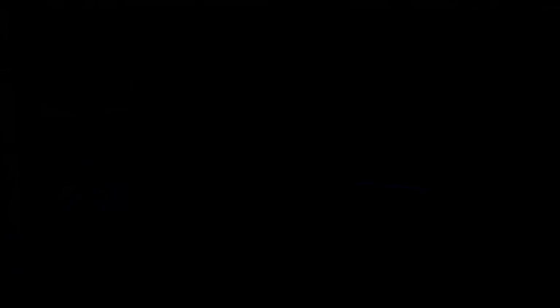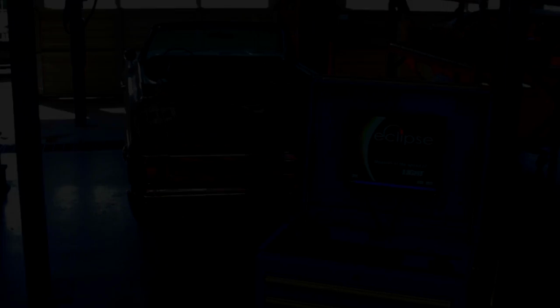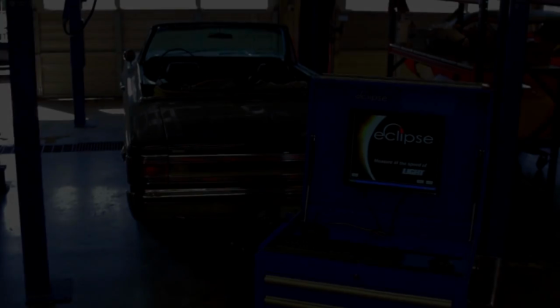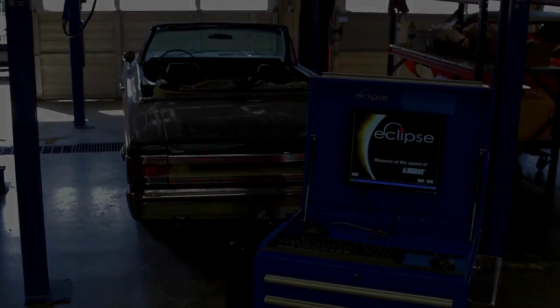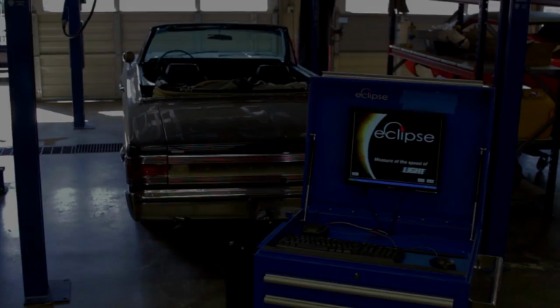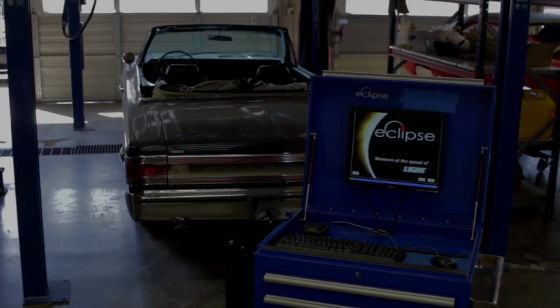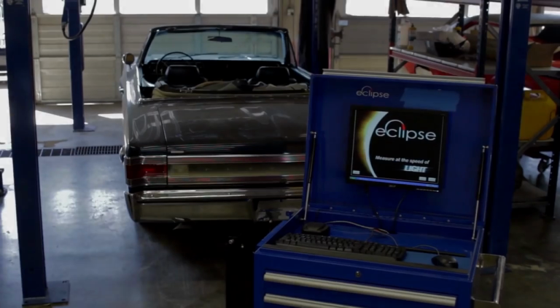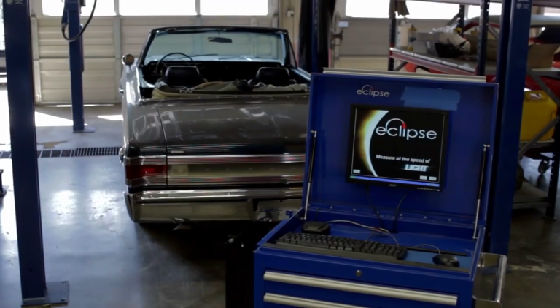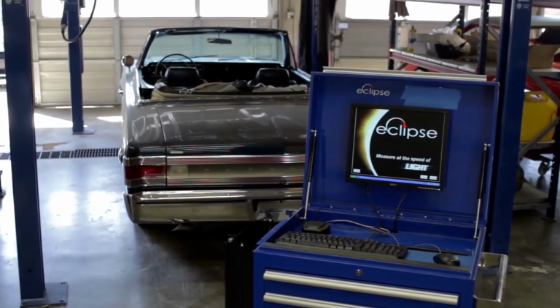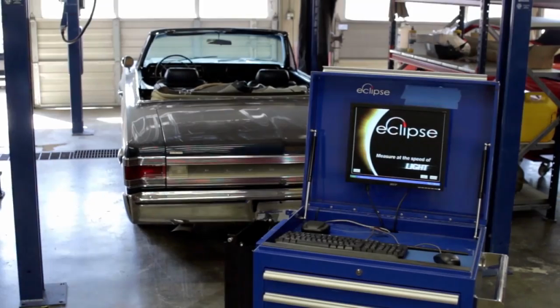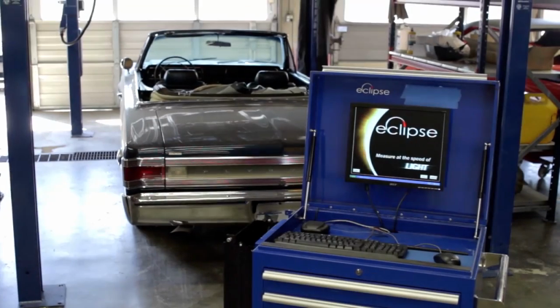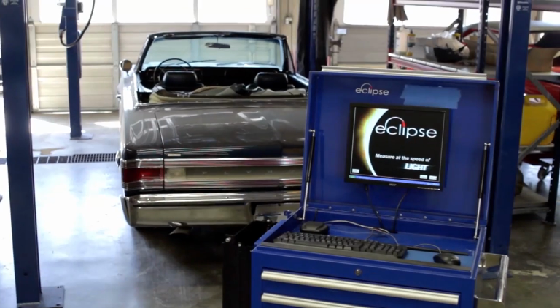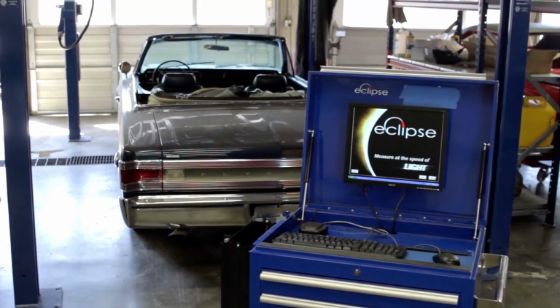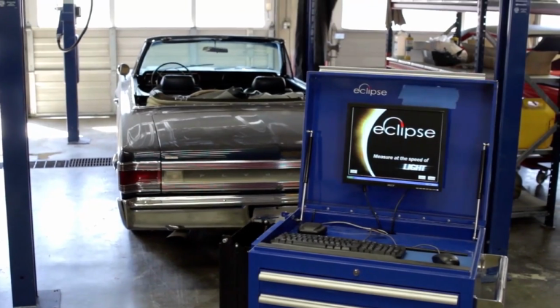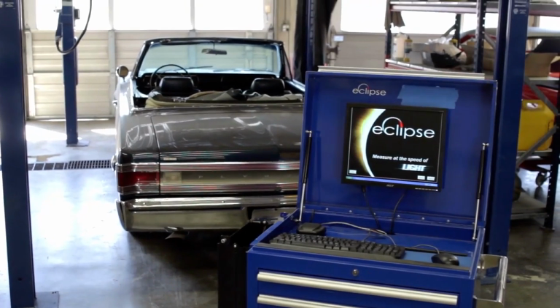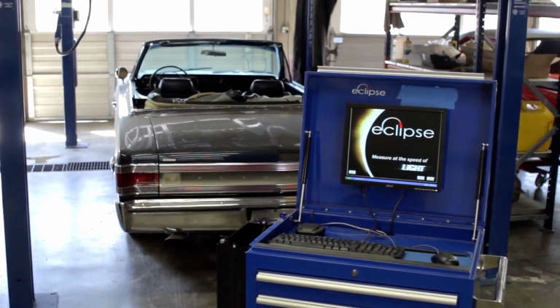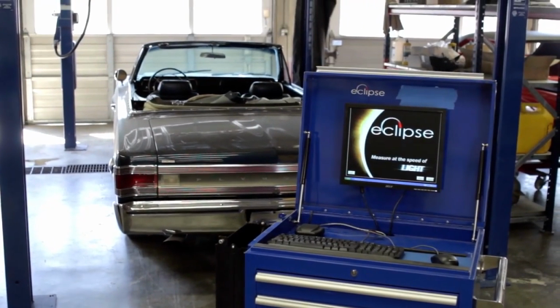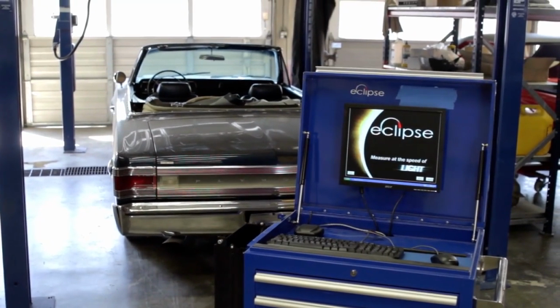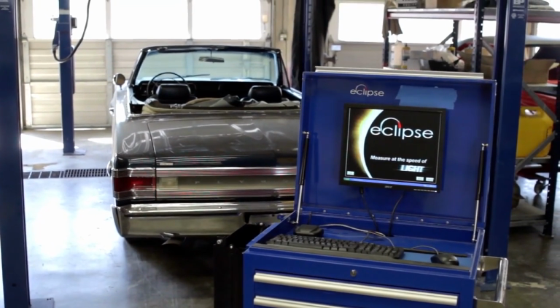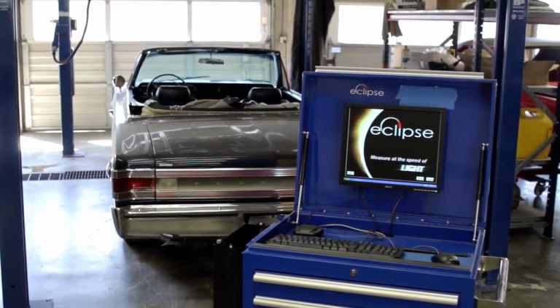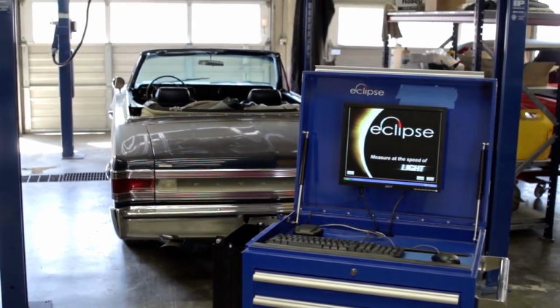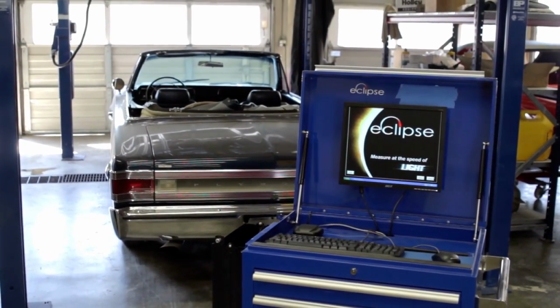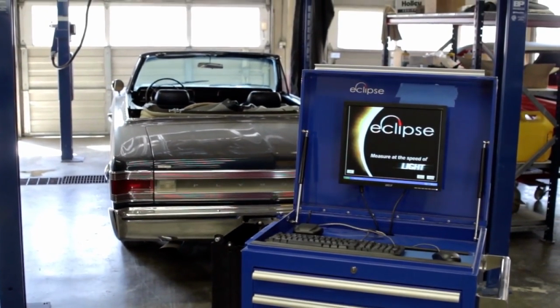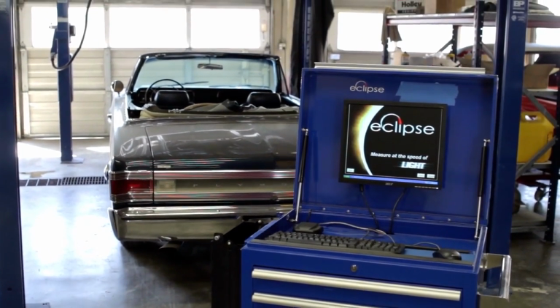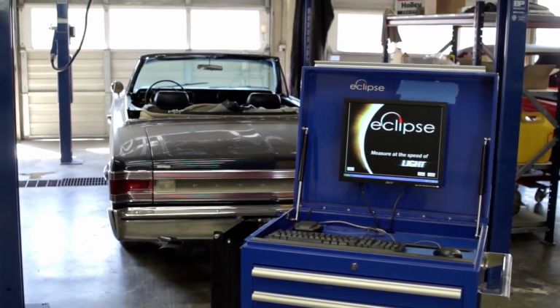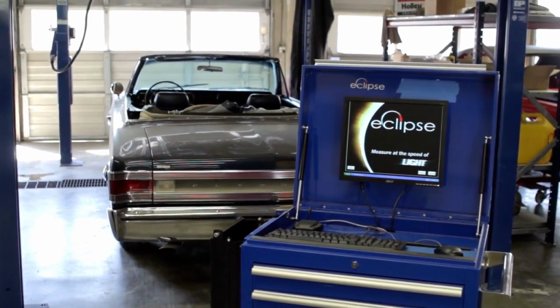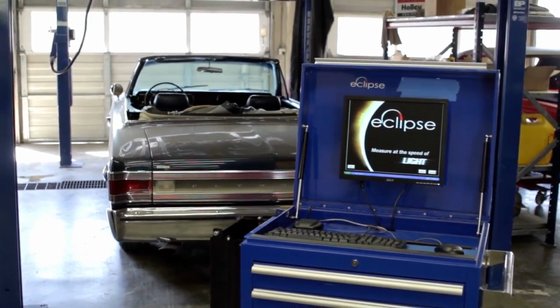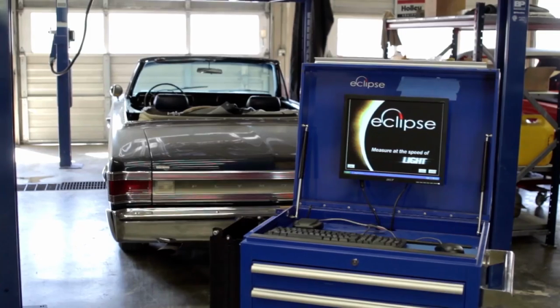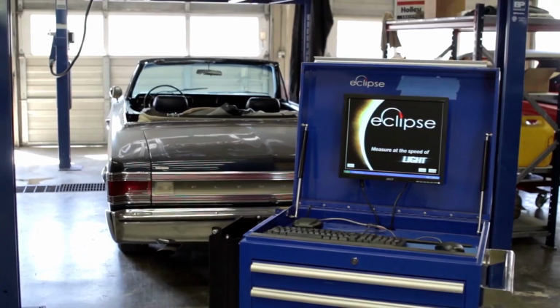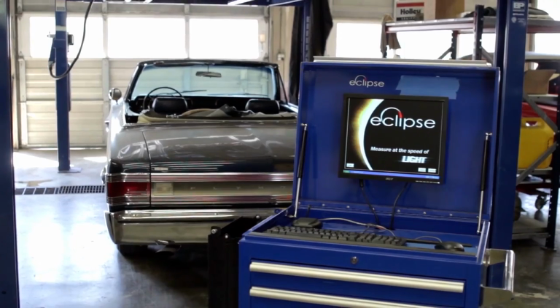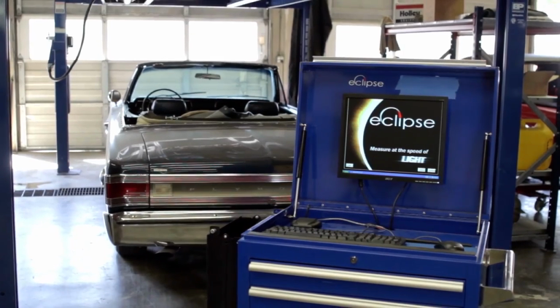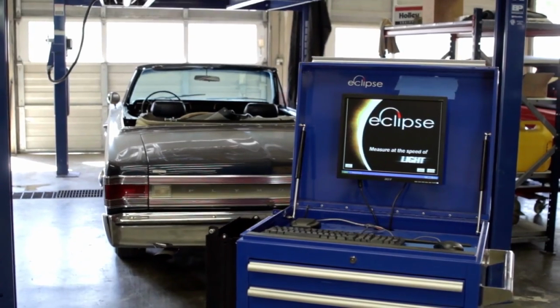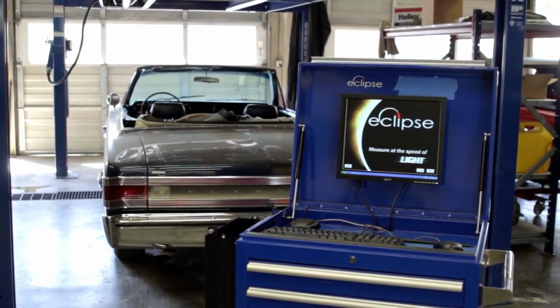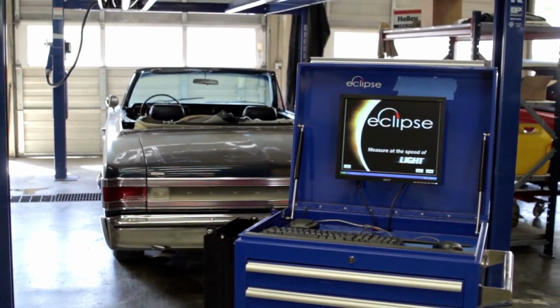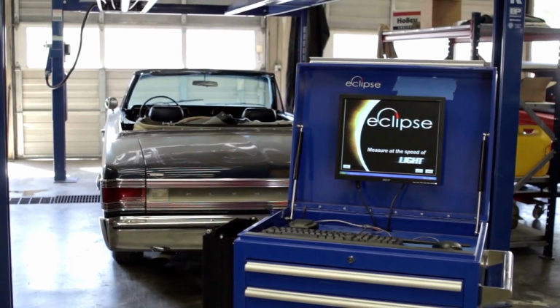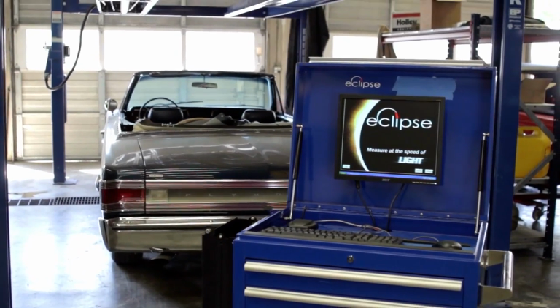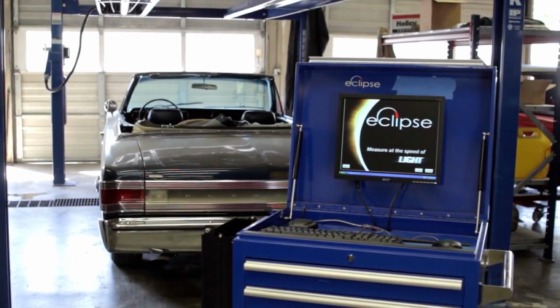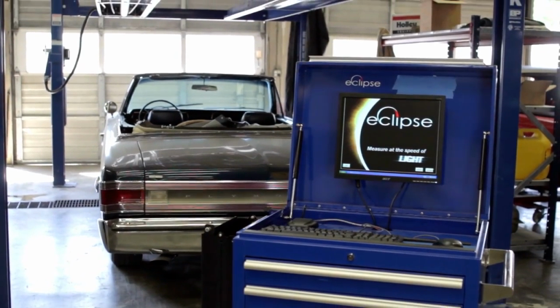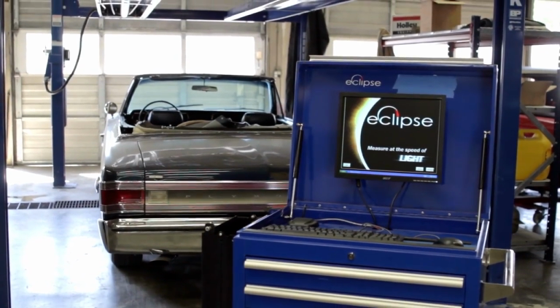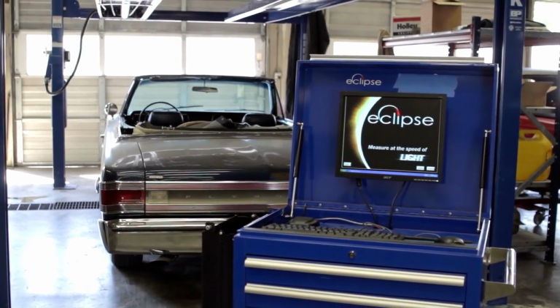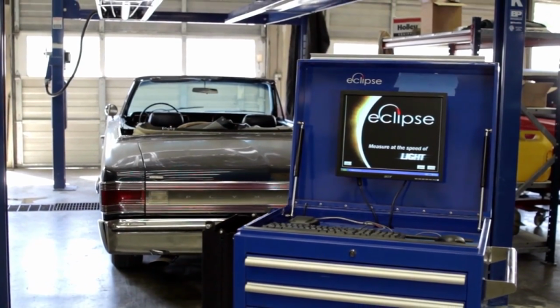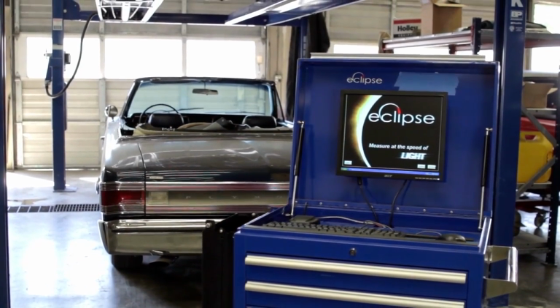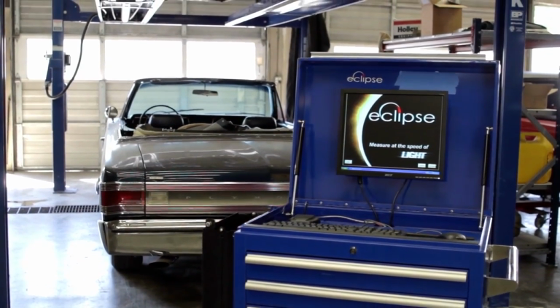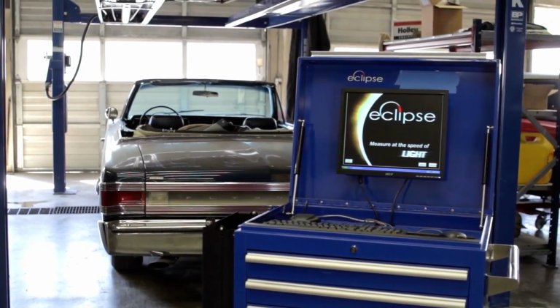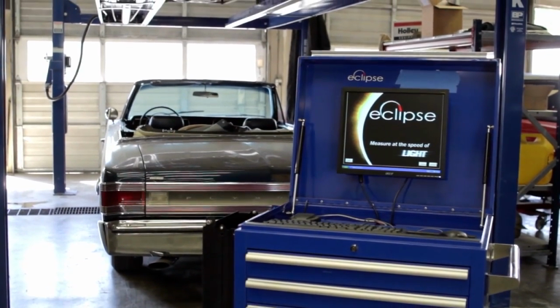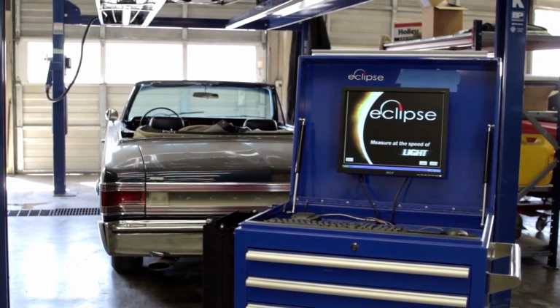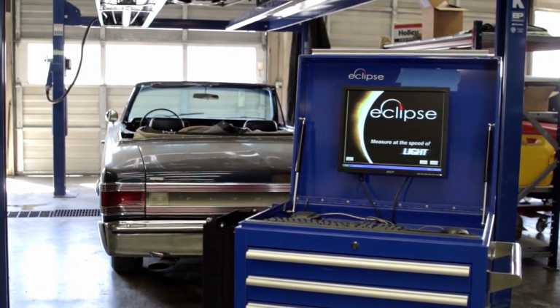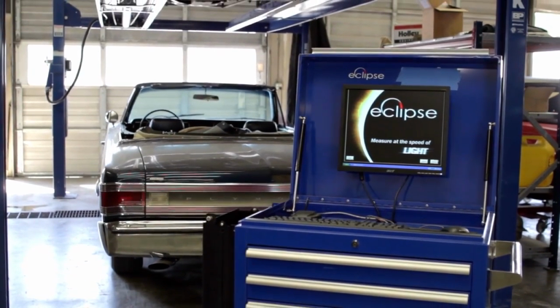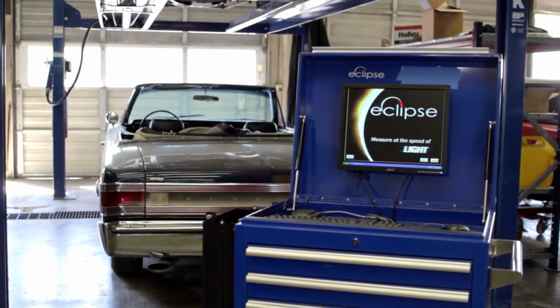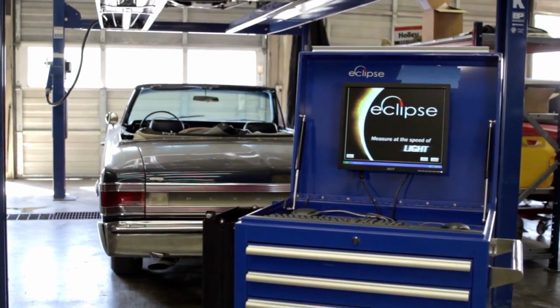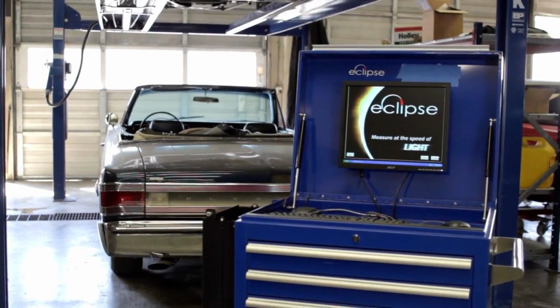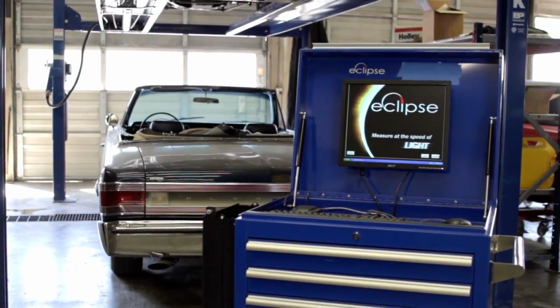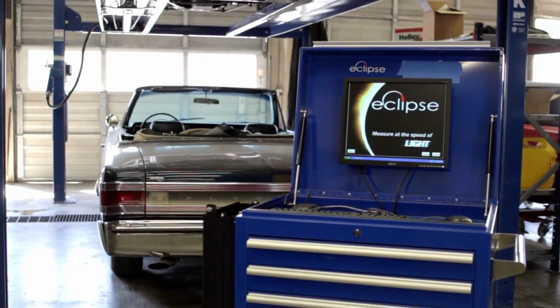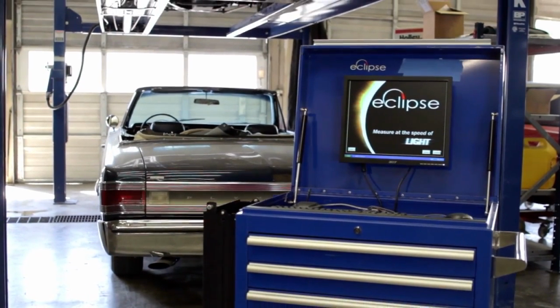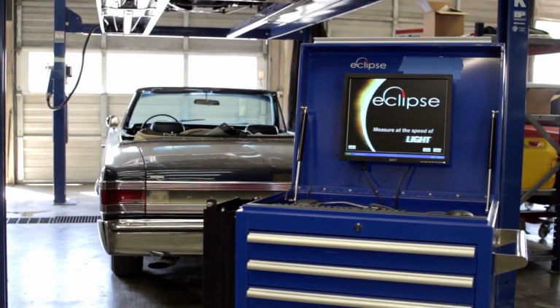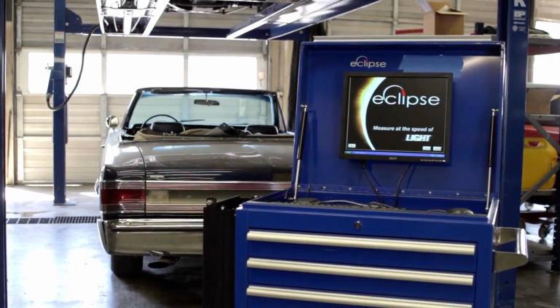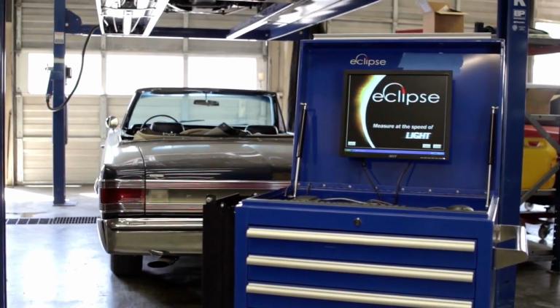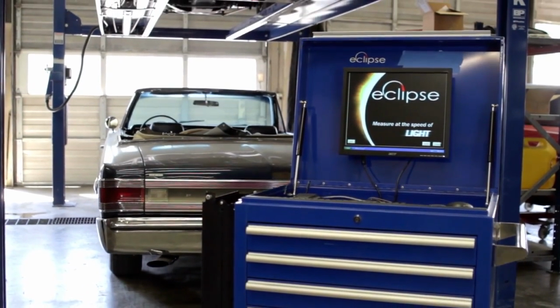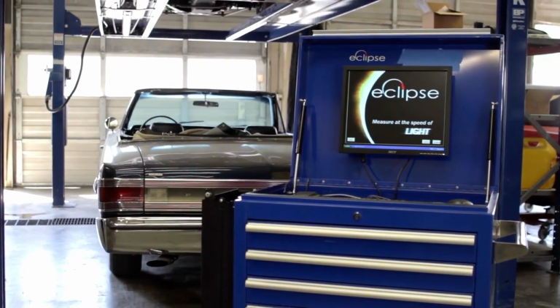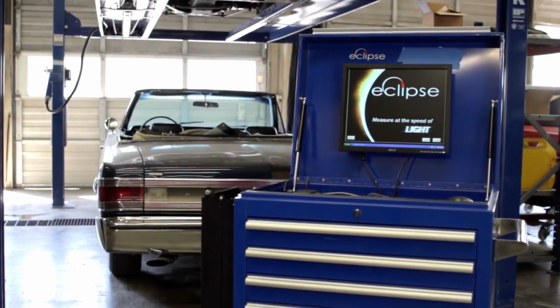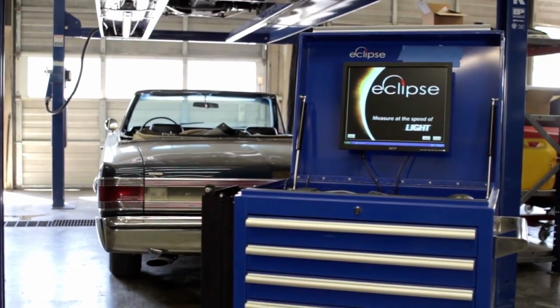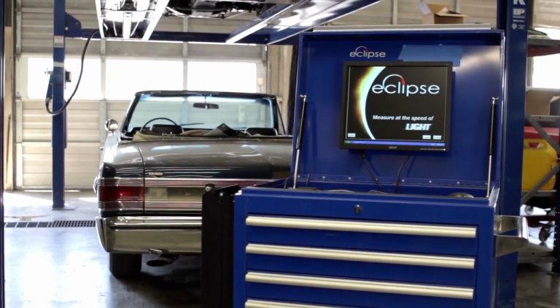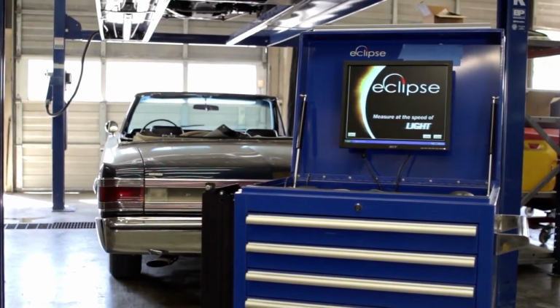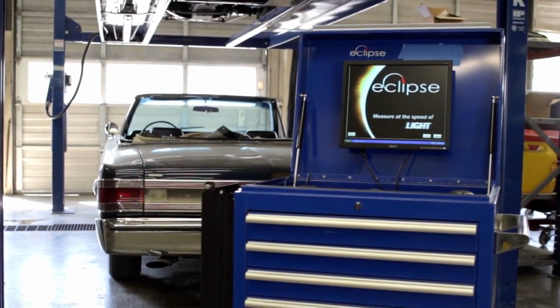Over the next few minutes, I'm going to take you on a step-by-step process of how to set the Eclipse measuring system up and how it can be used to your advantage.